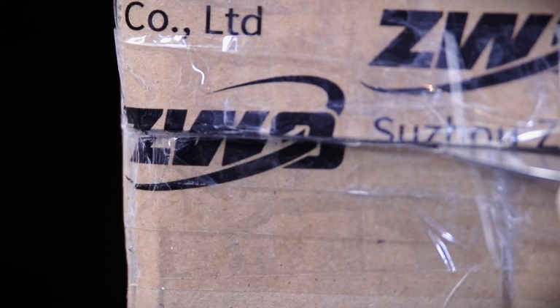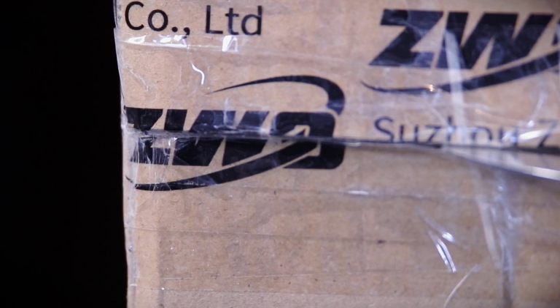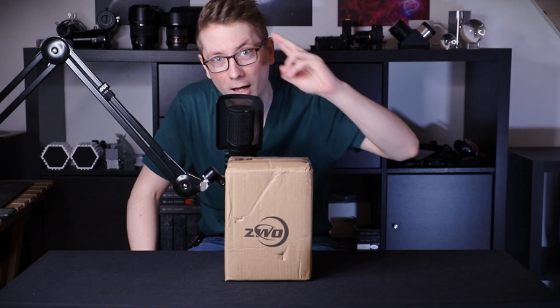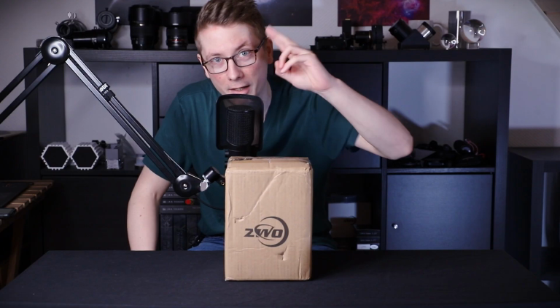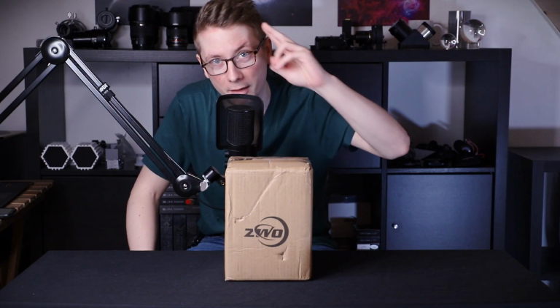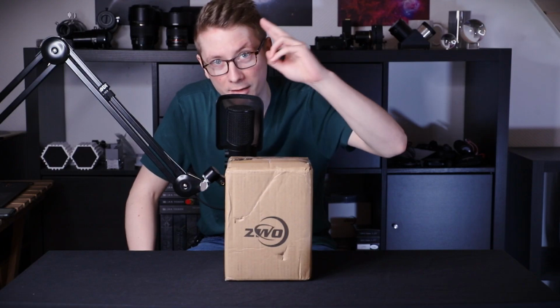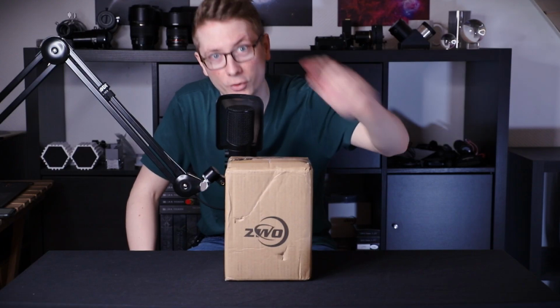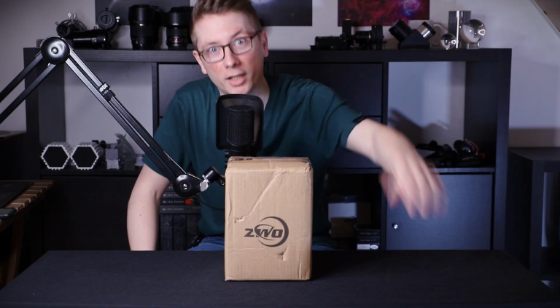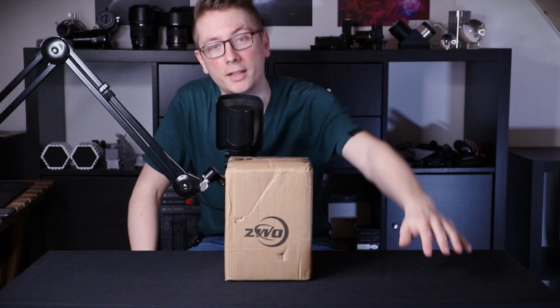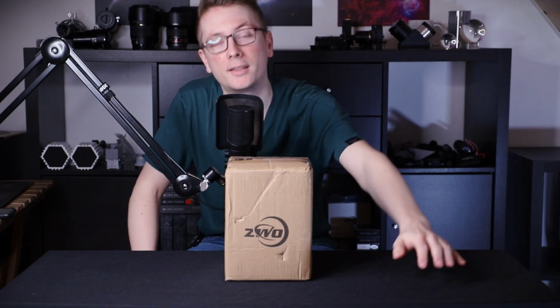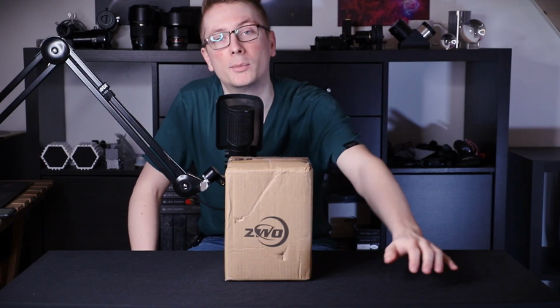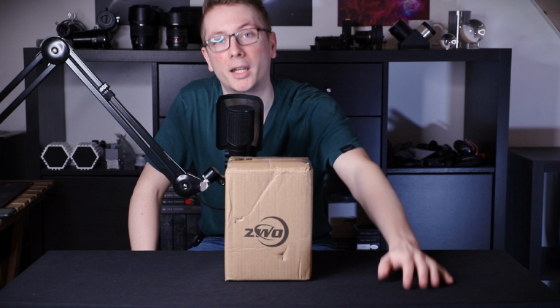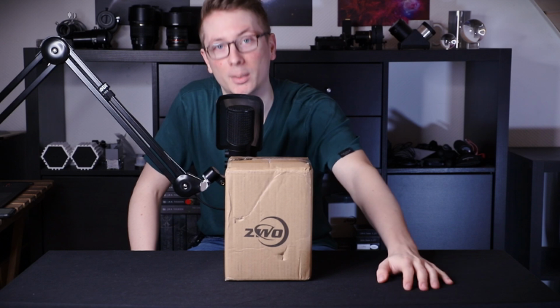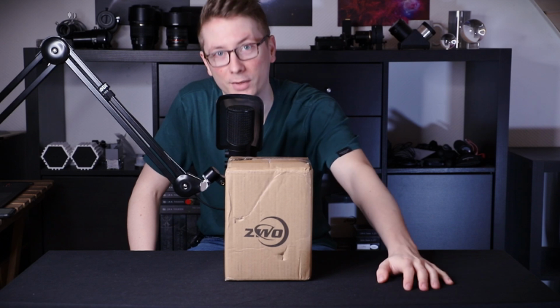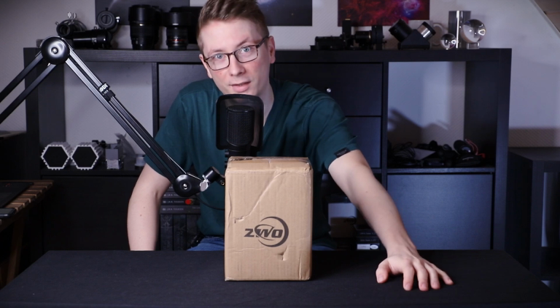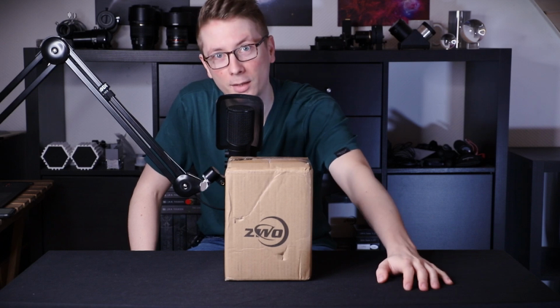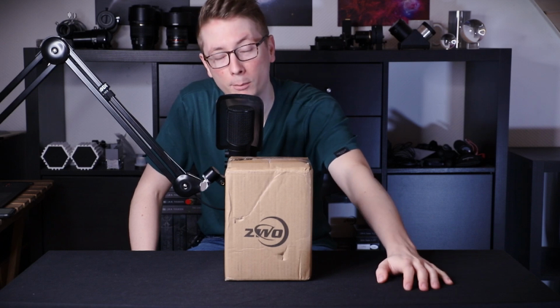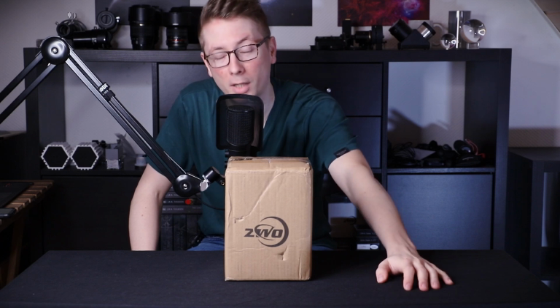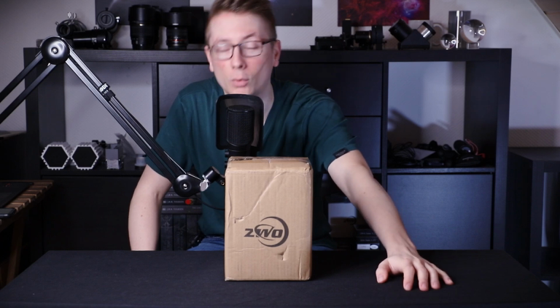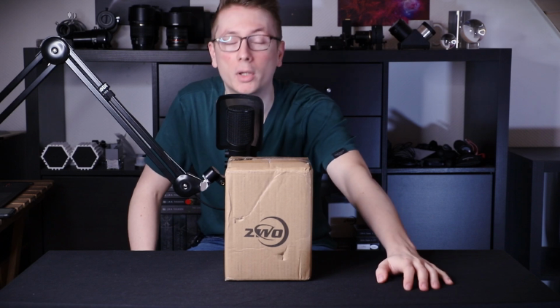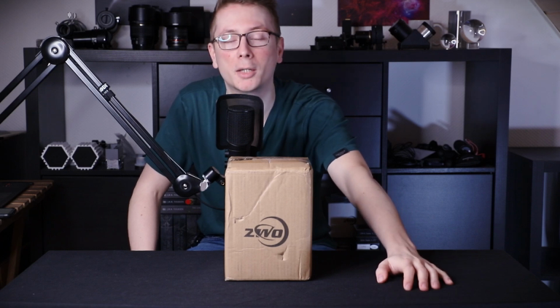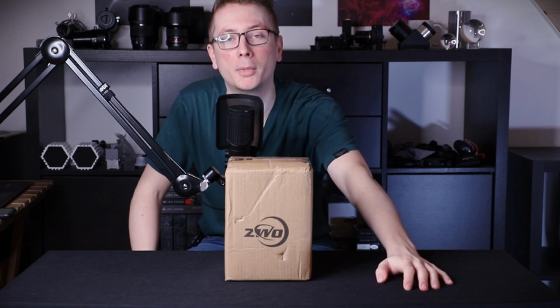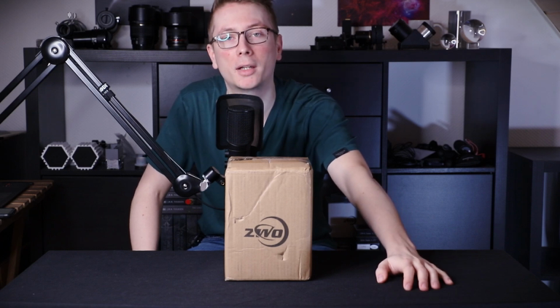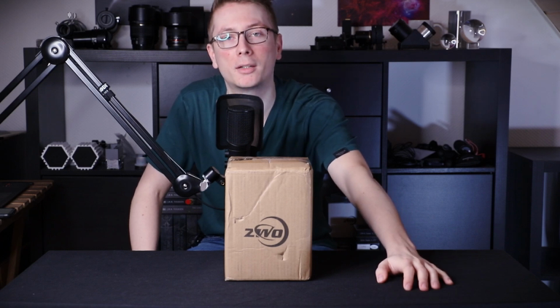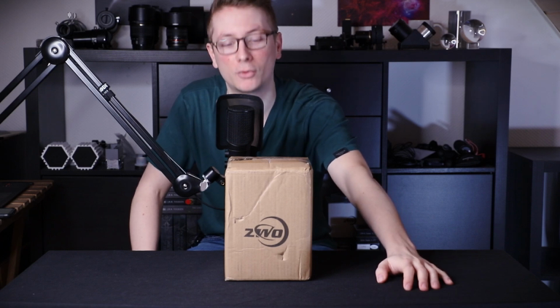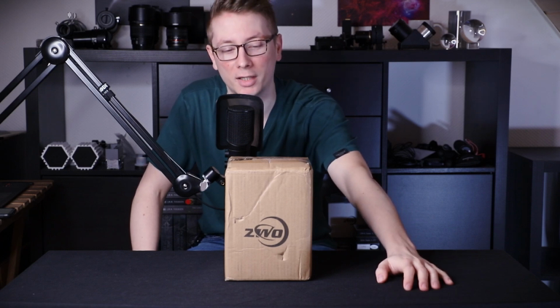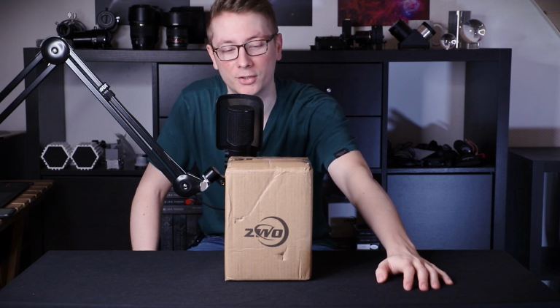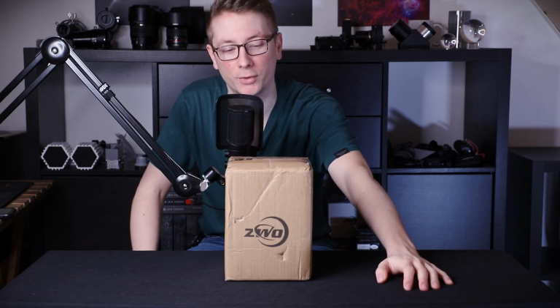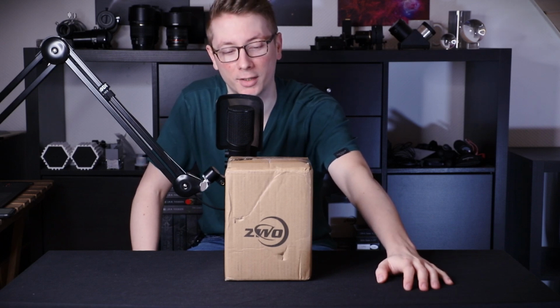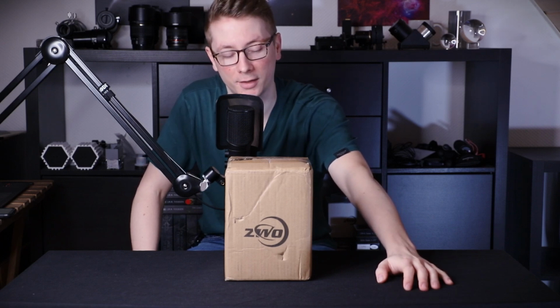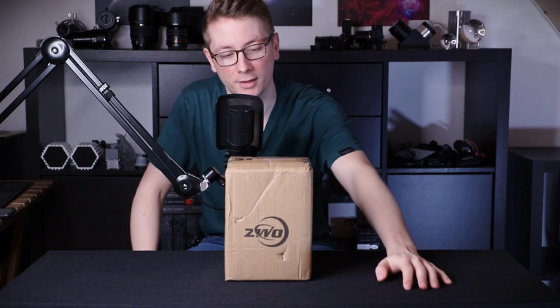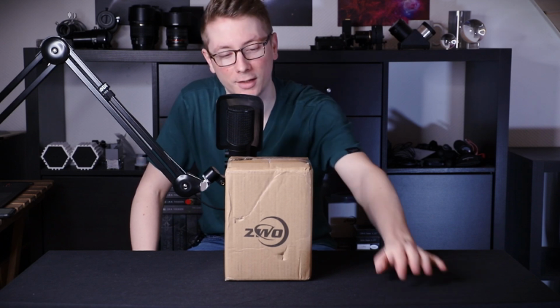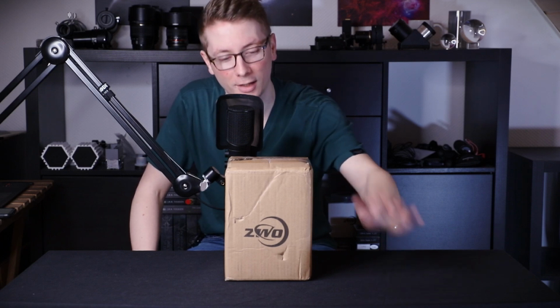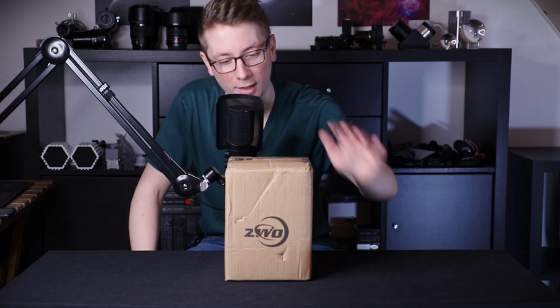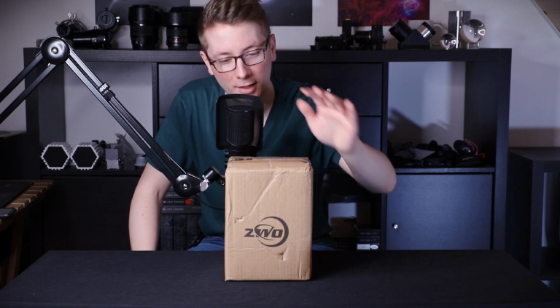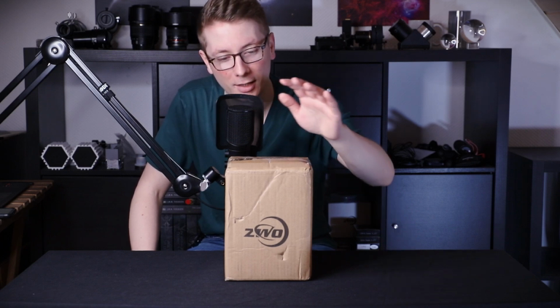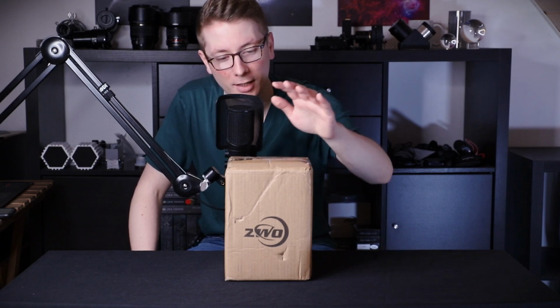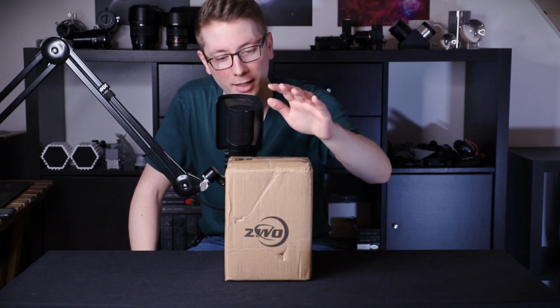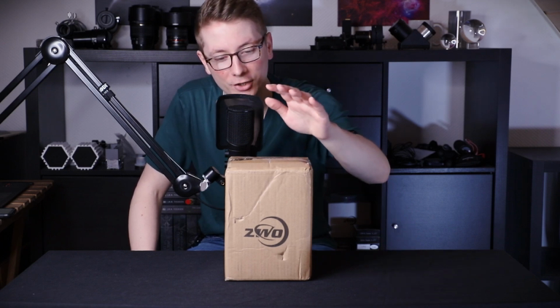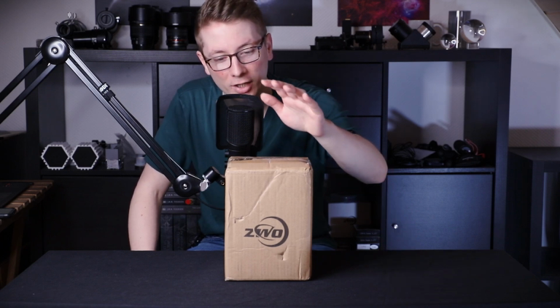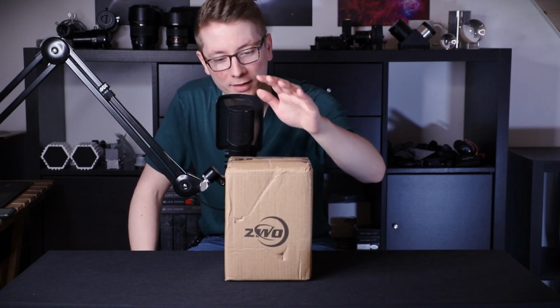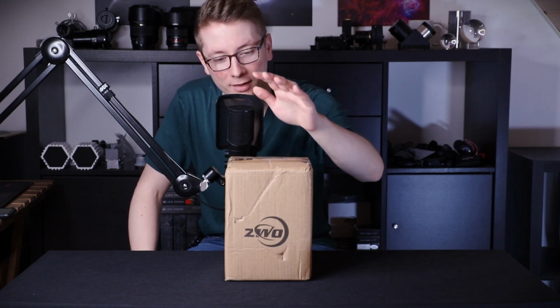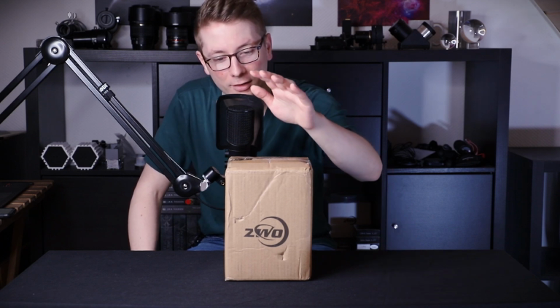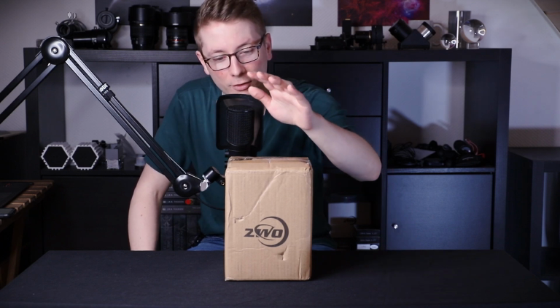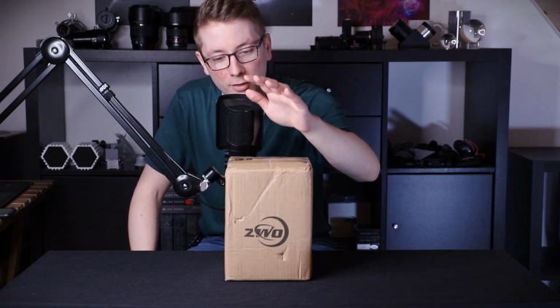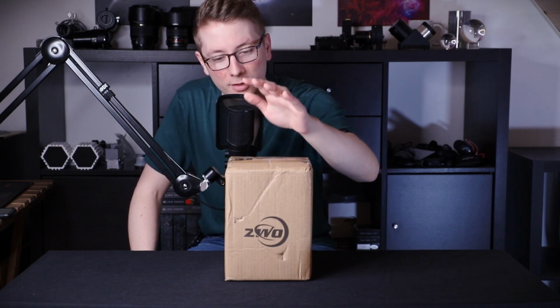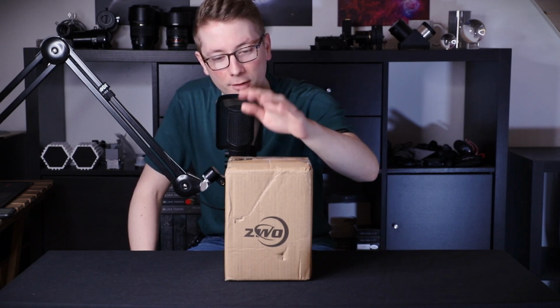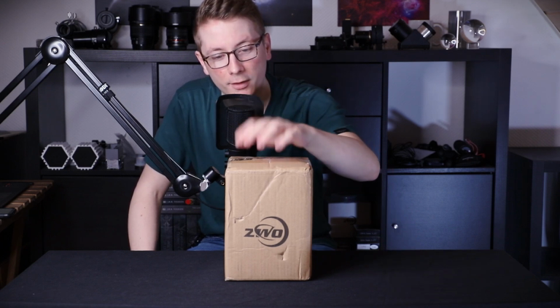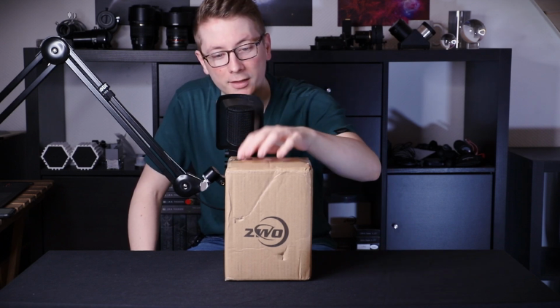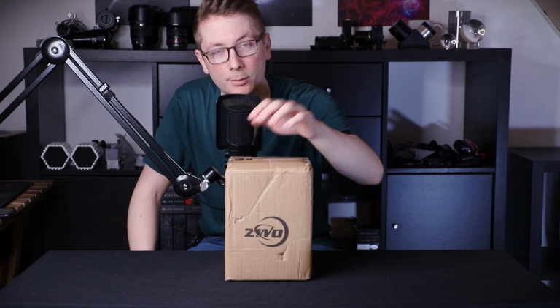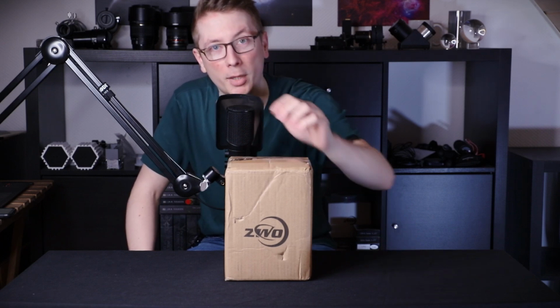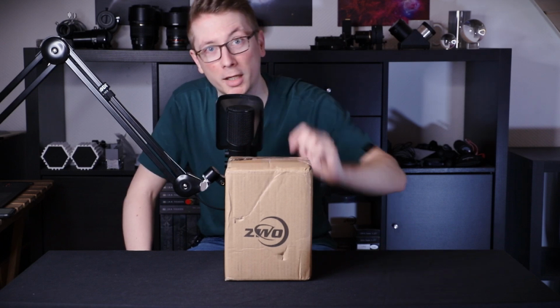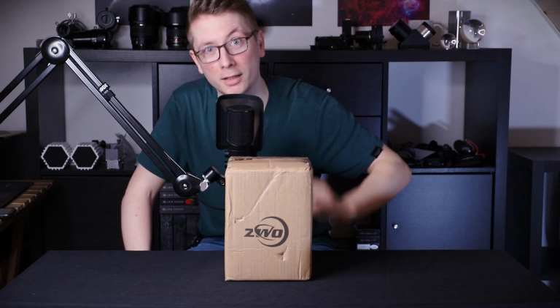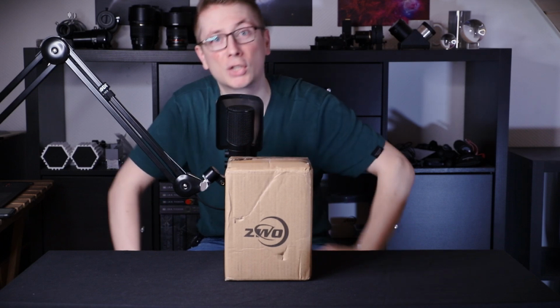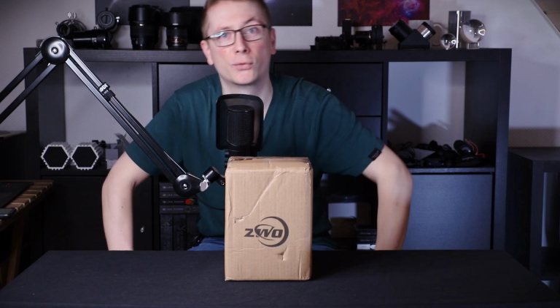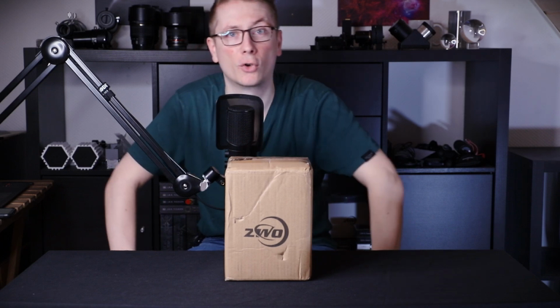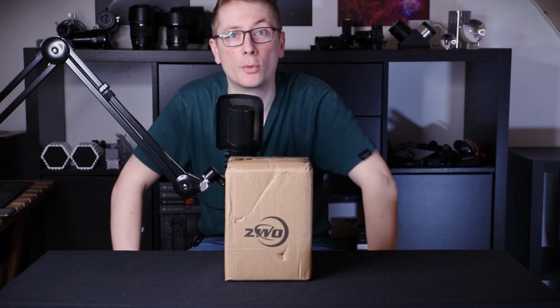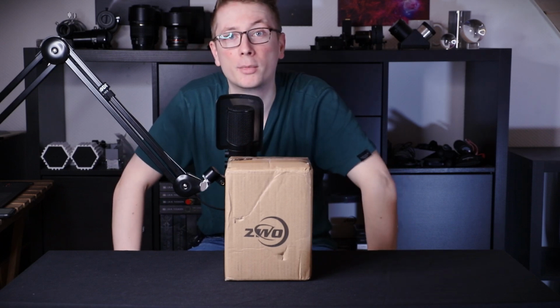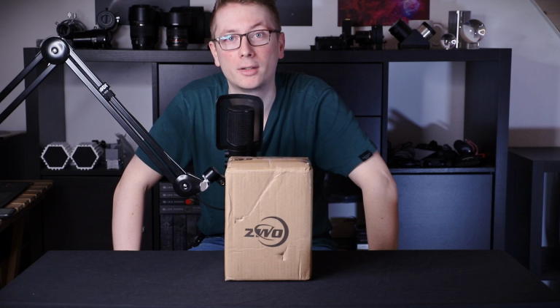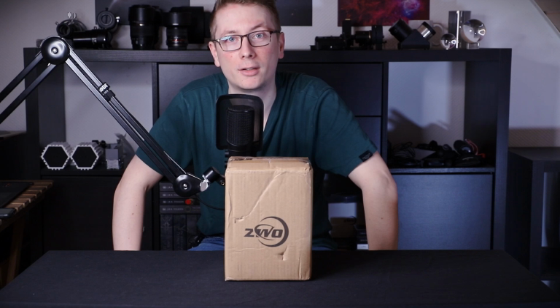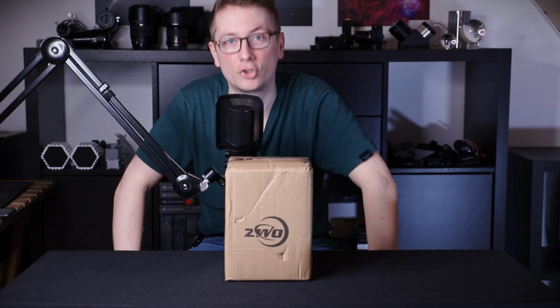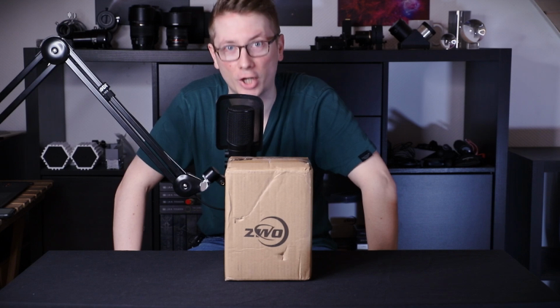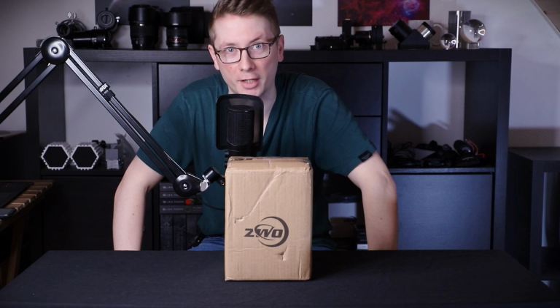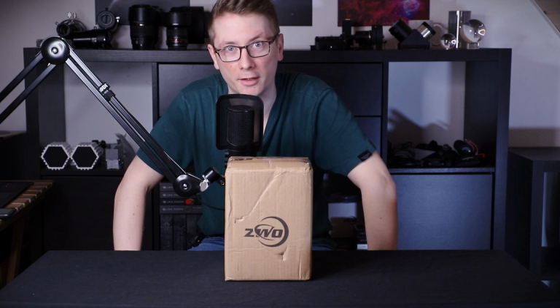Hi AstroAddicts, my name is Tim and welcome back to AstroAddict. I just got this package from China.